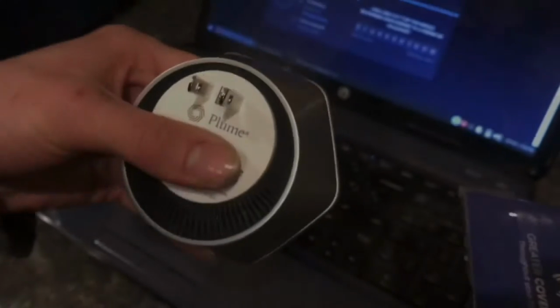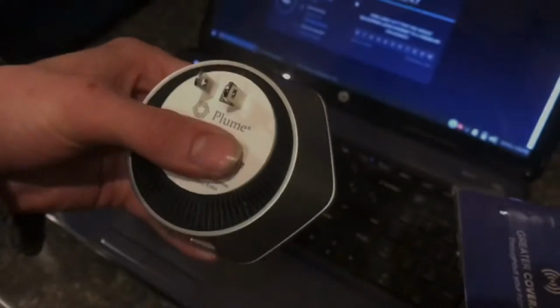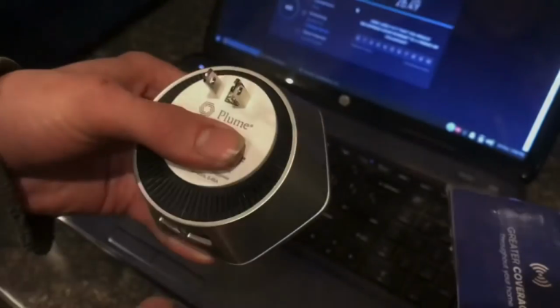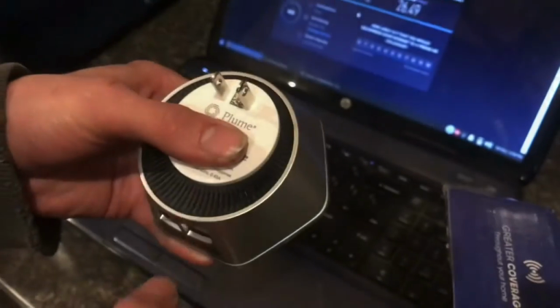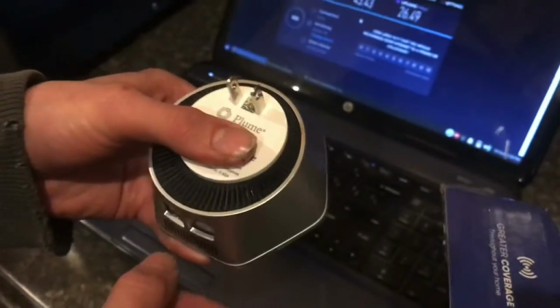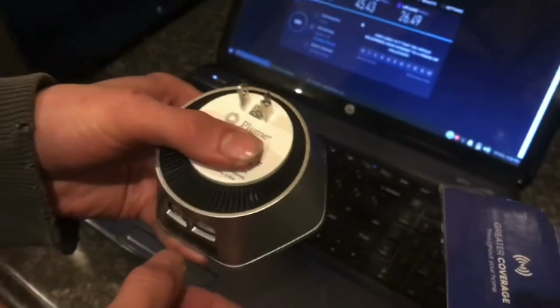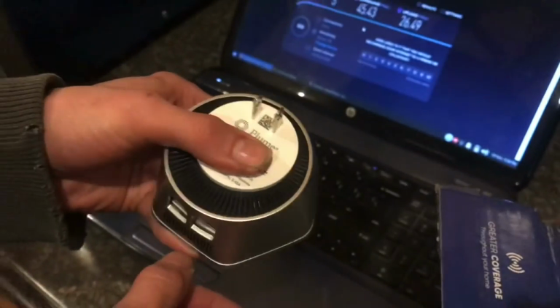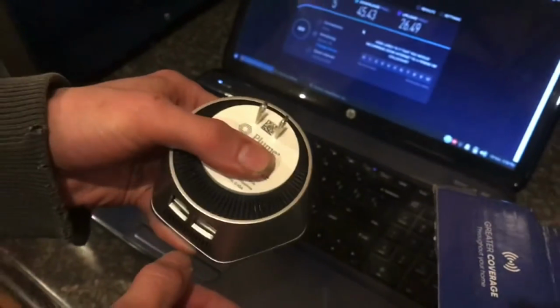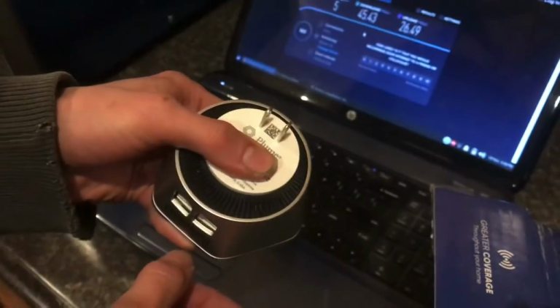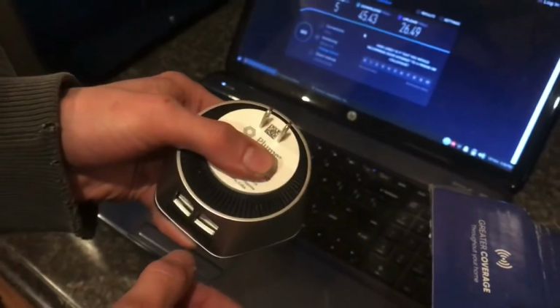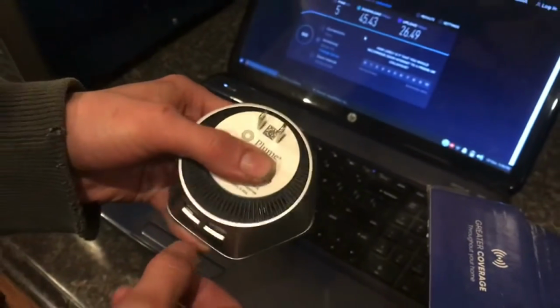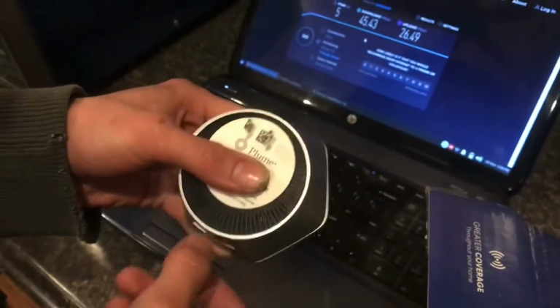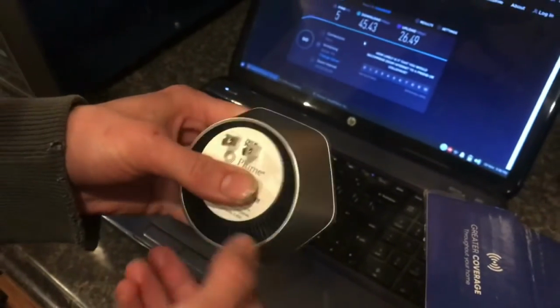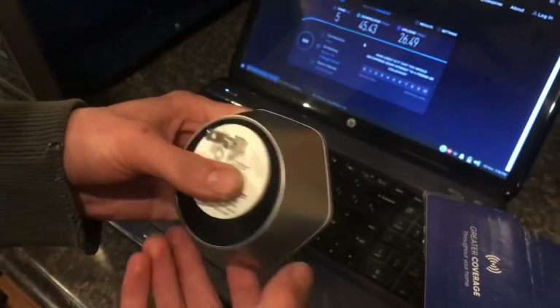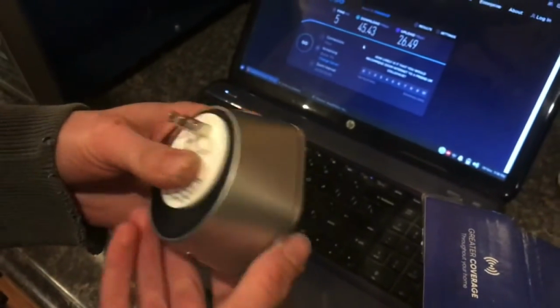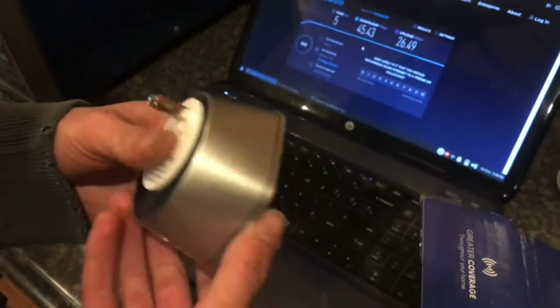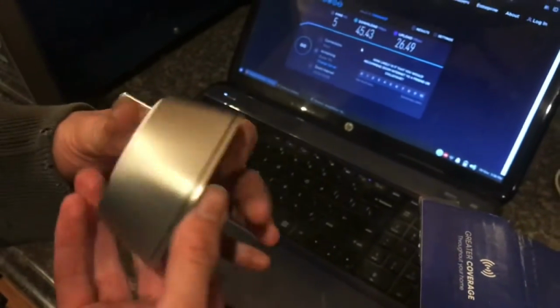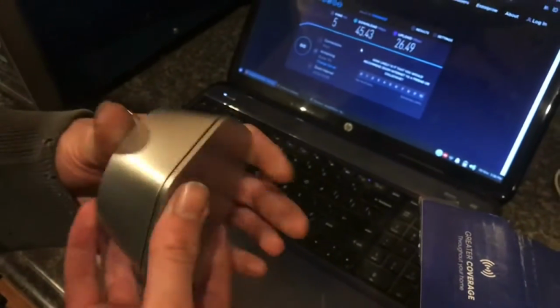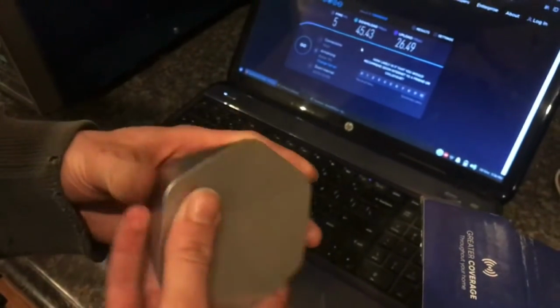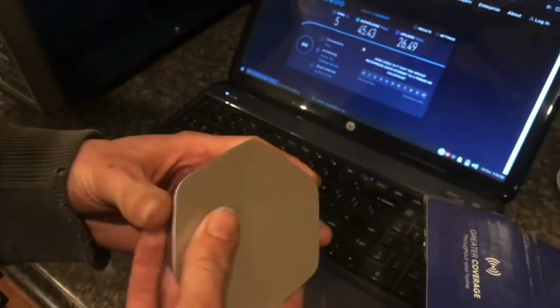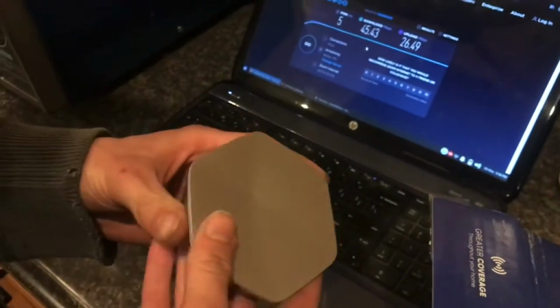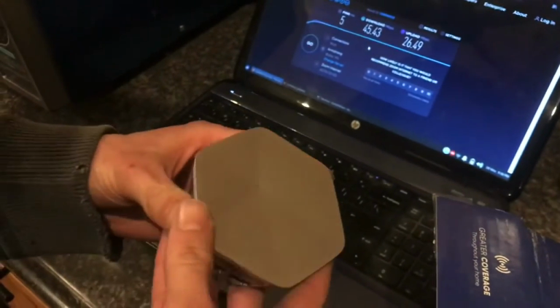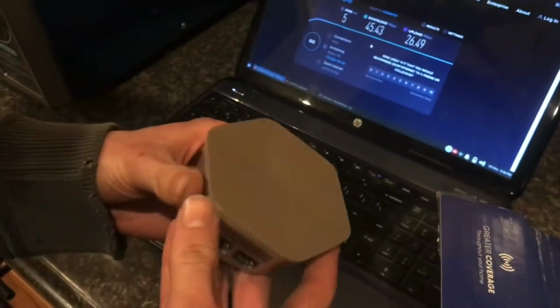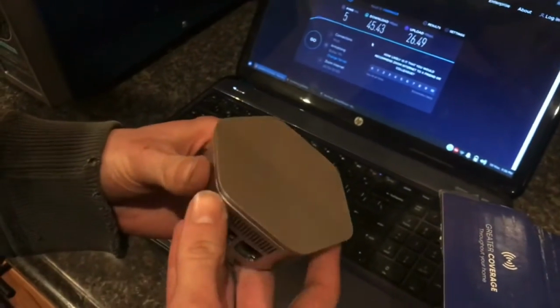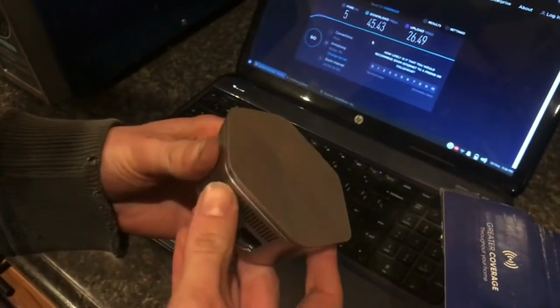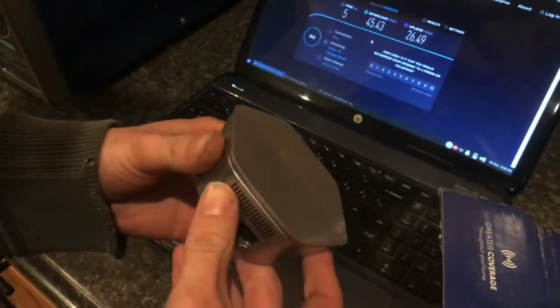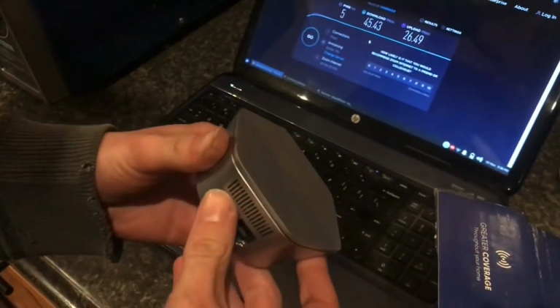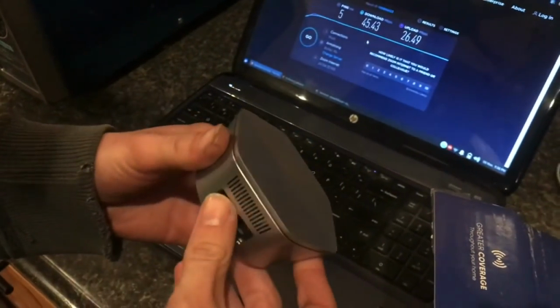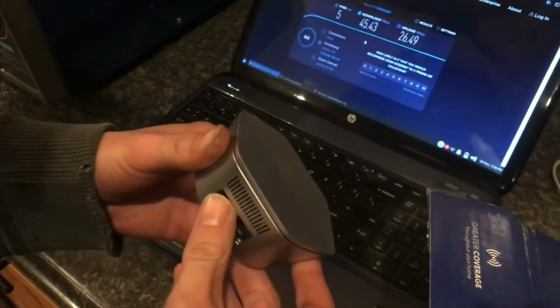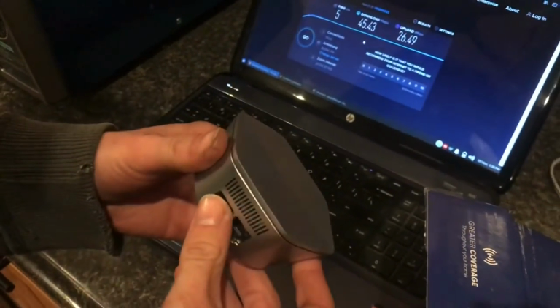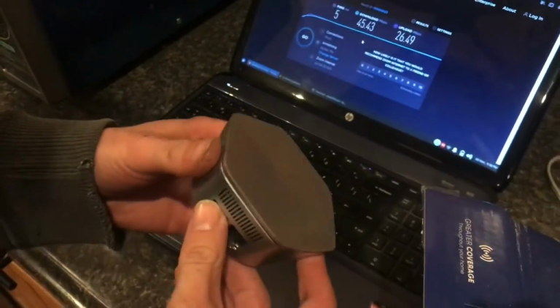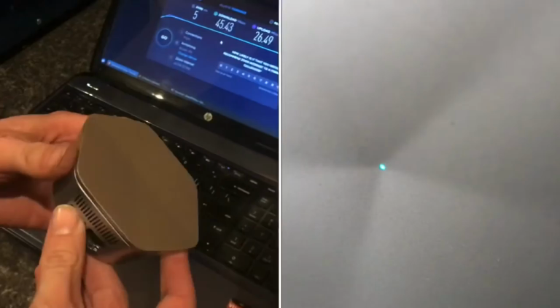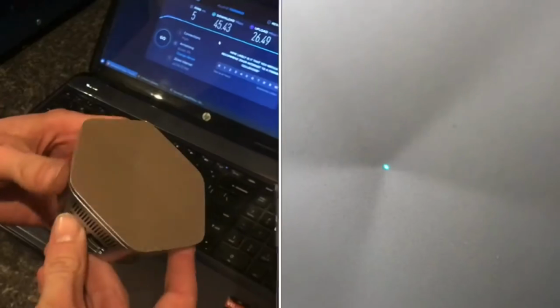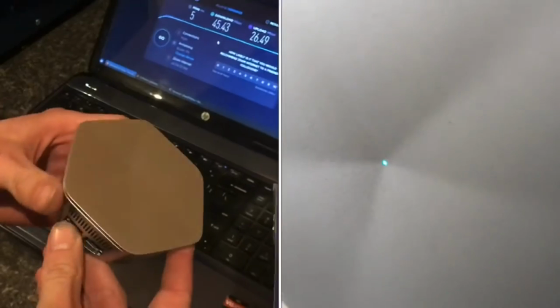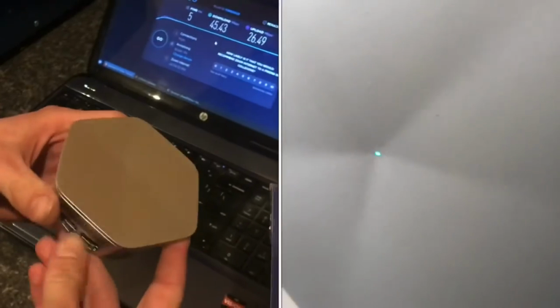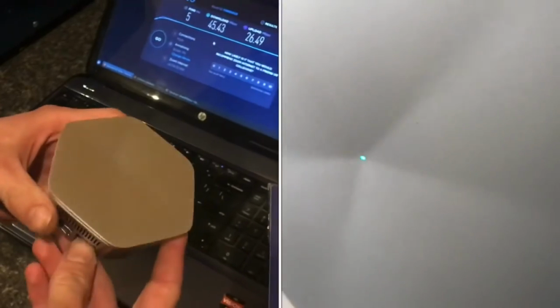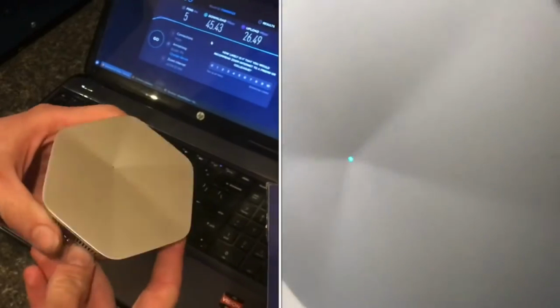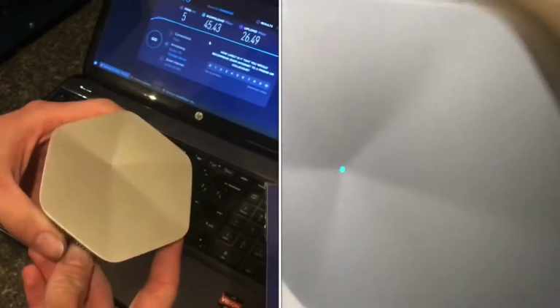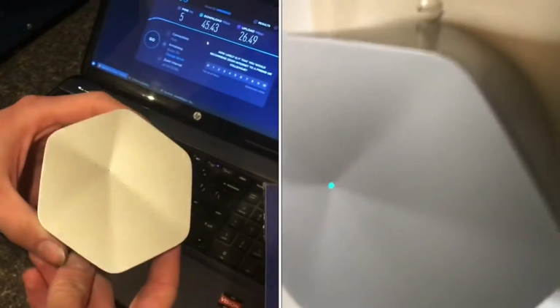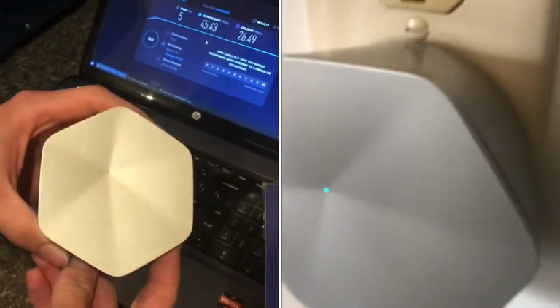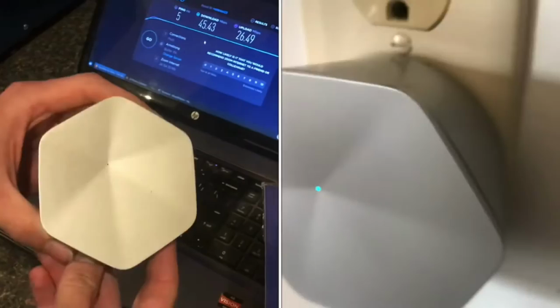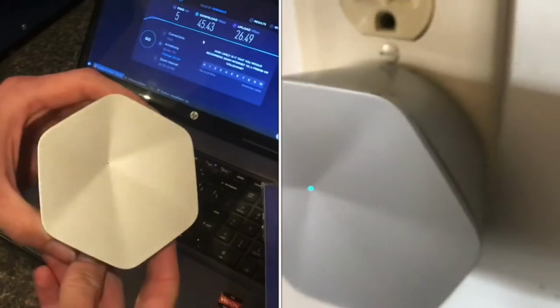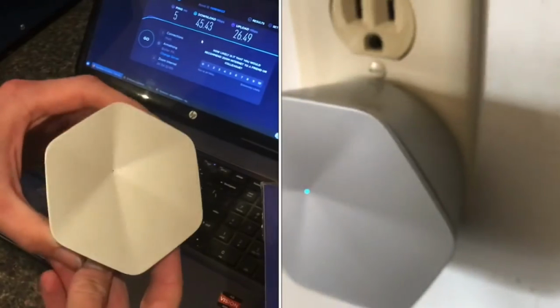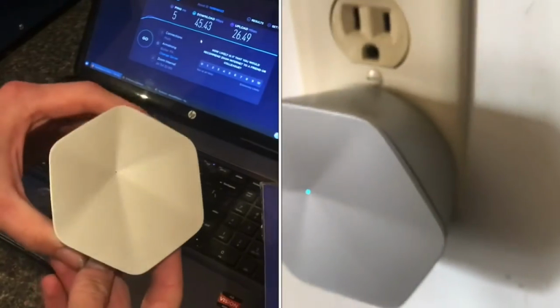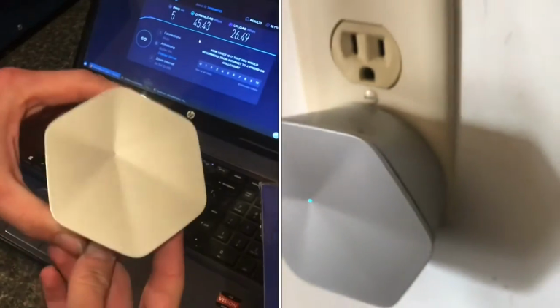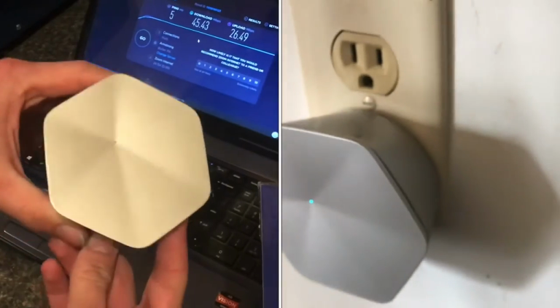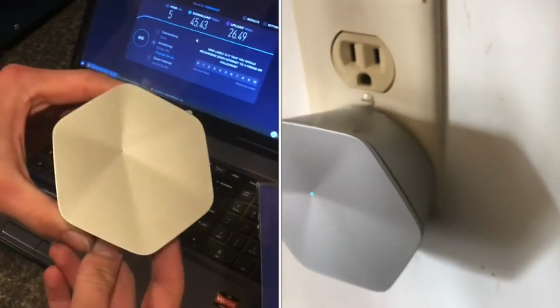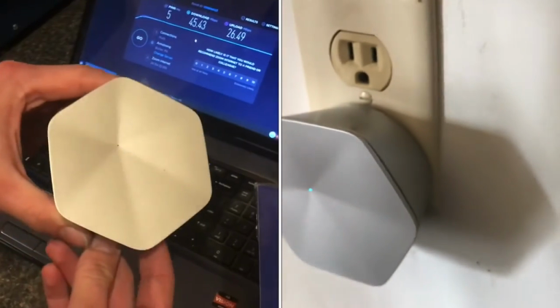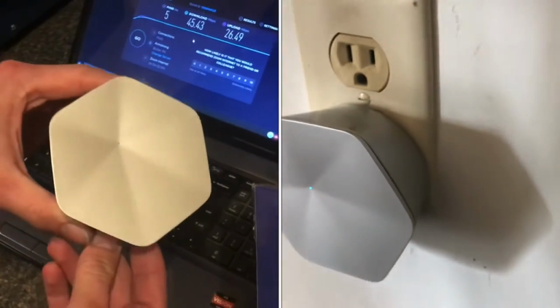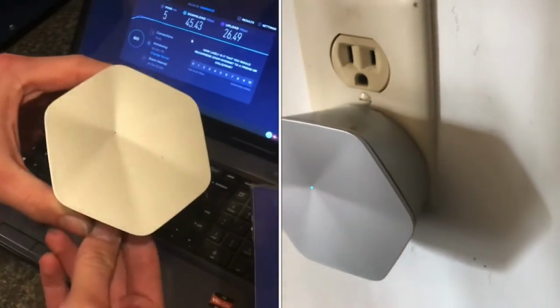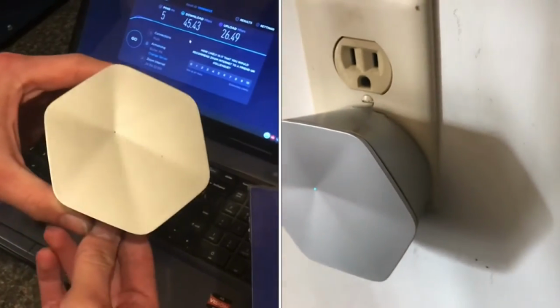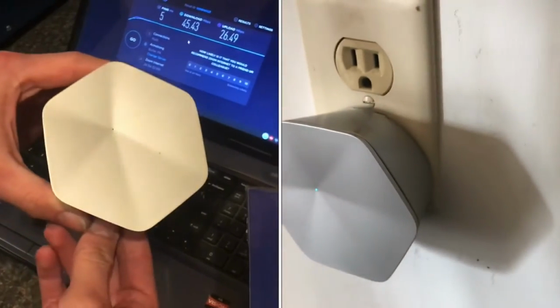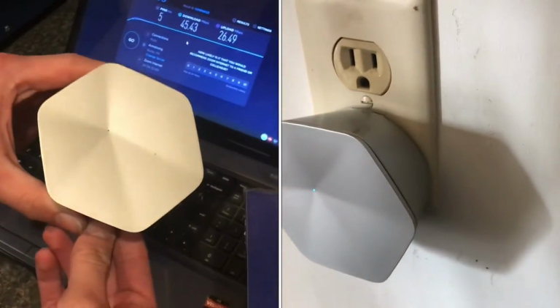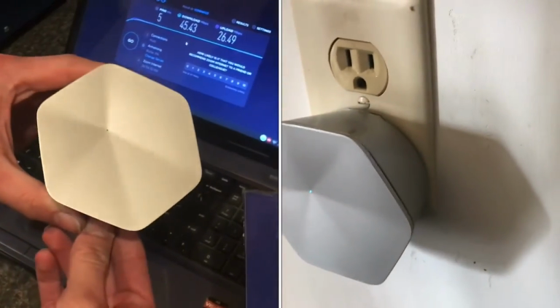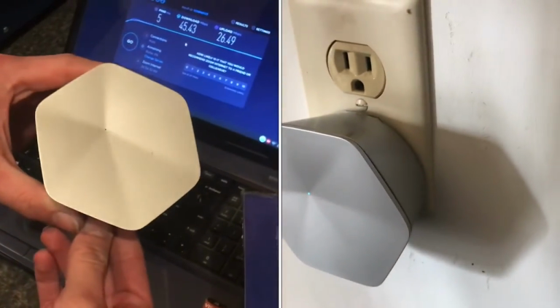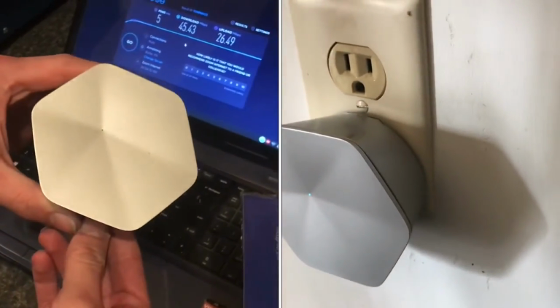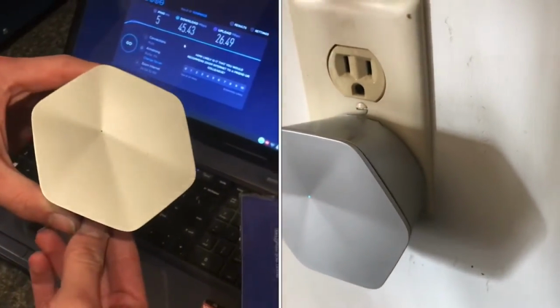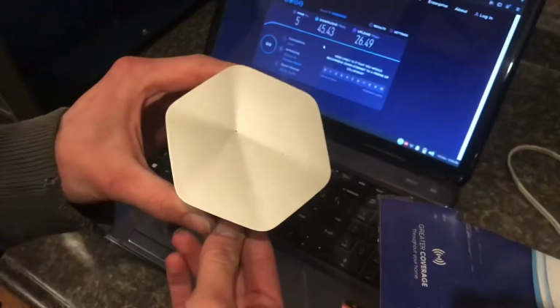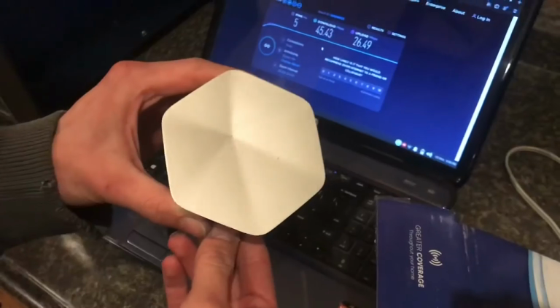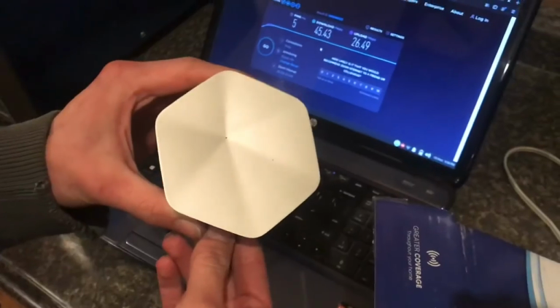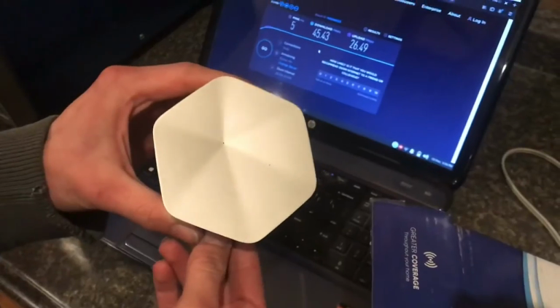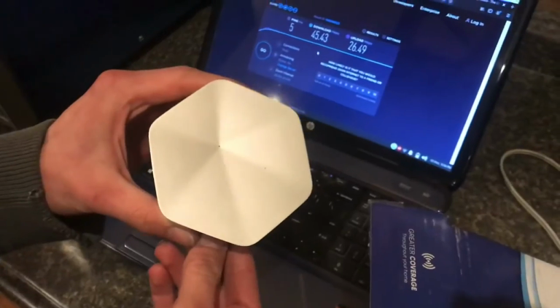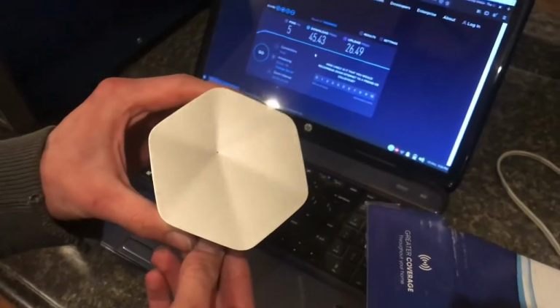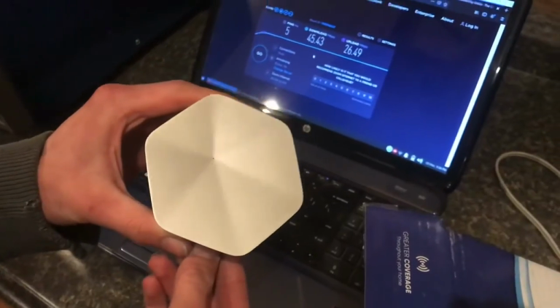Are the Plume Wi-Fi pods worth it? In this video, I'm going to explain my real-life experience with them.